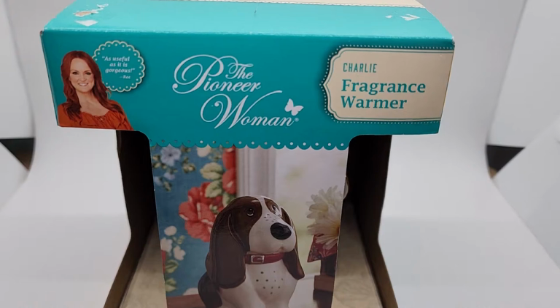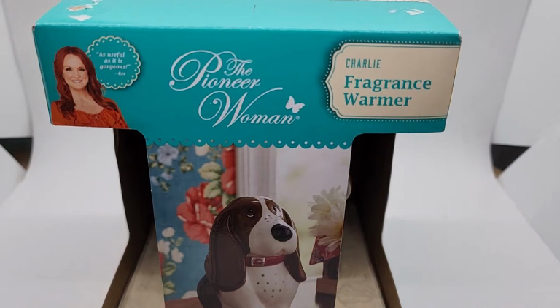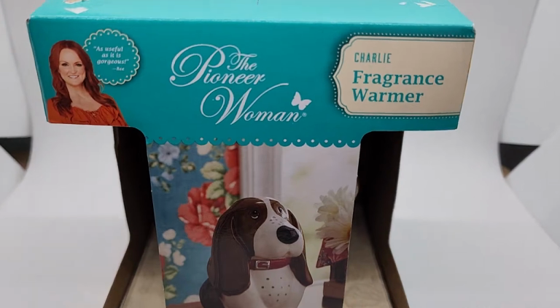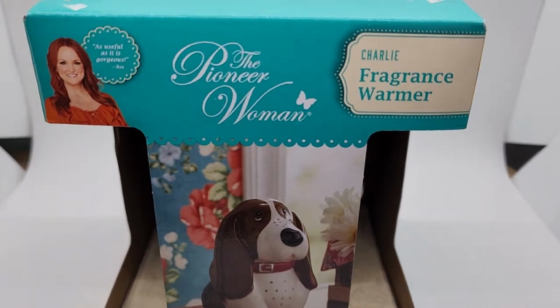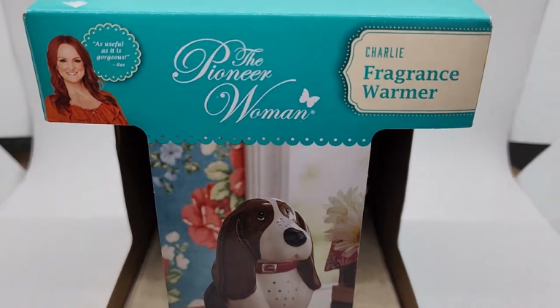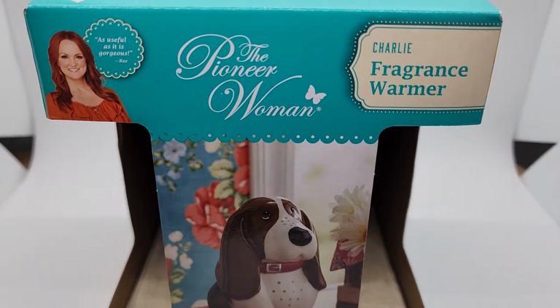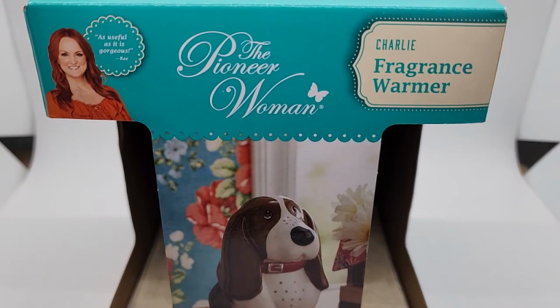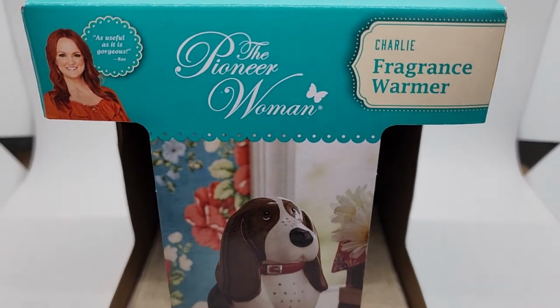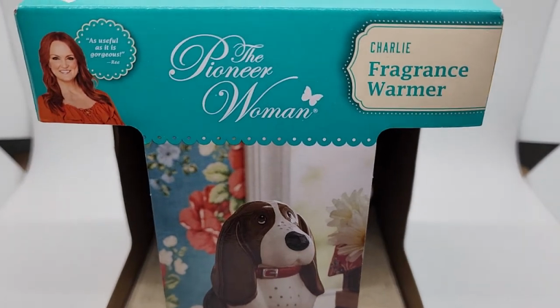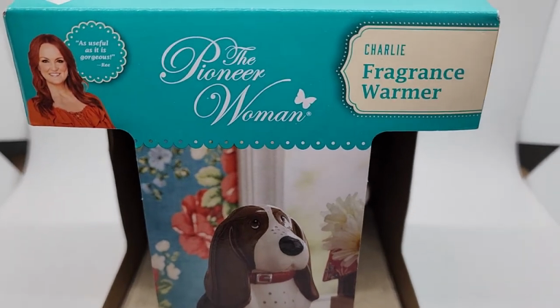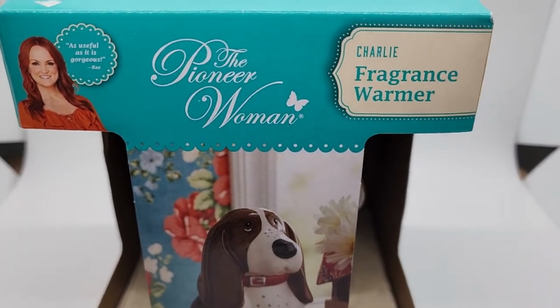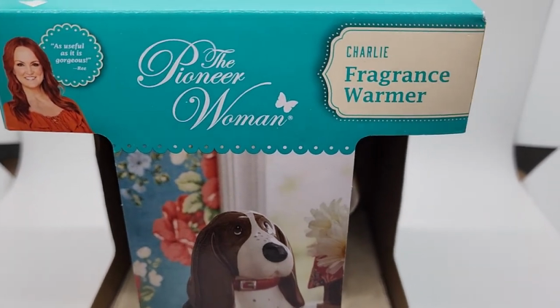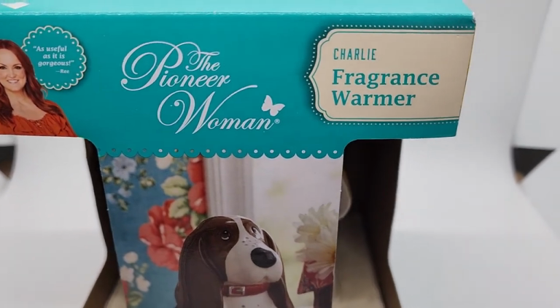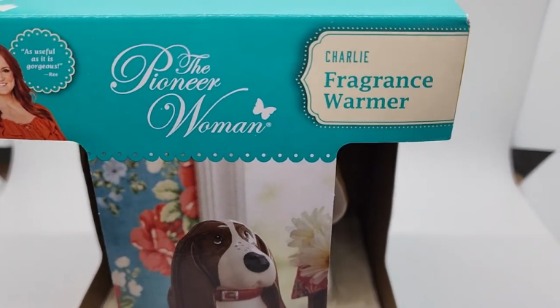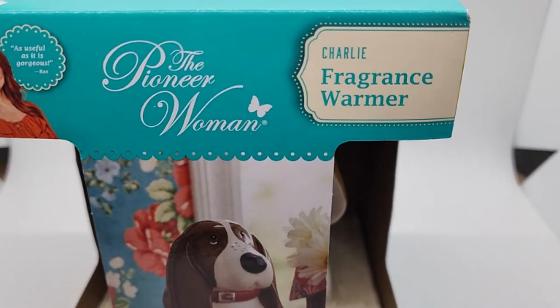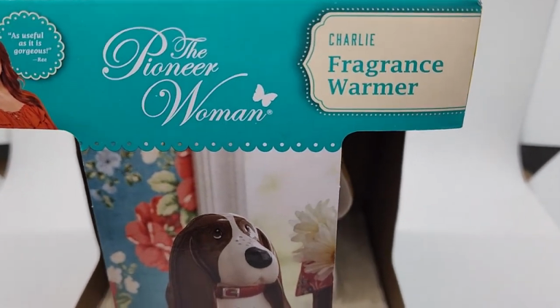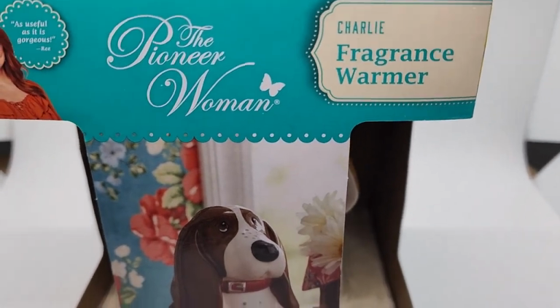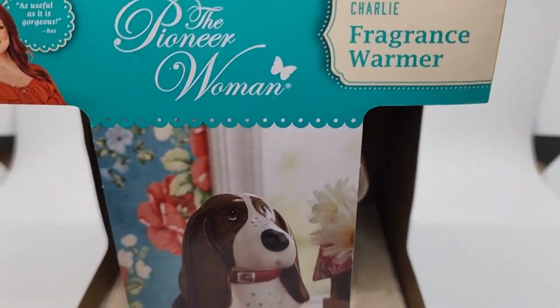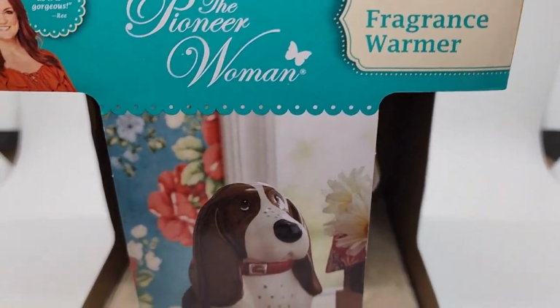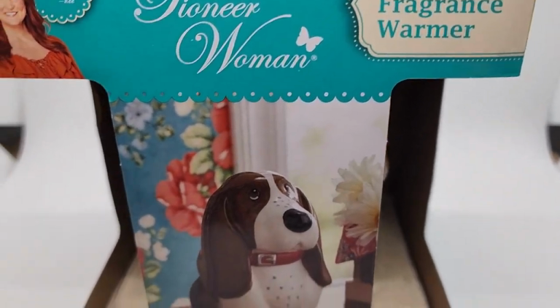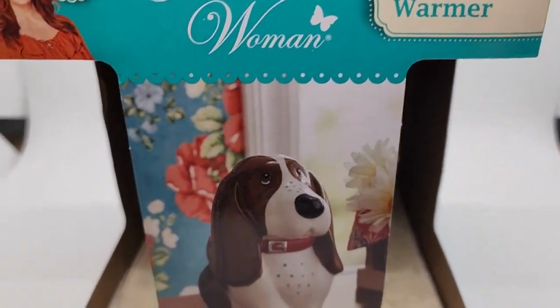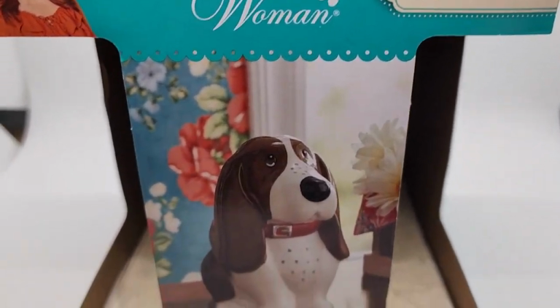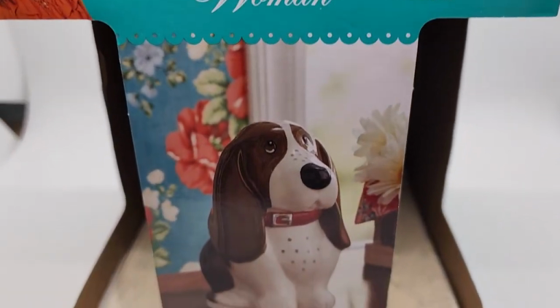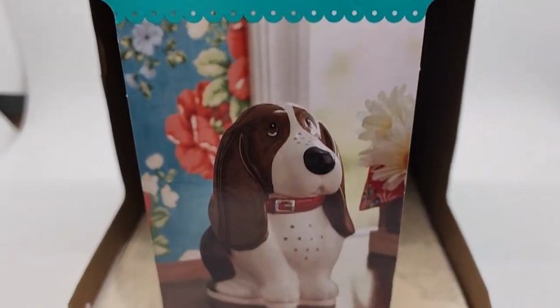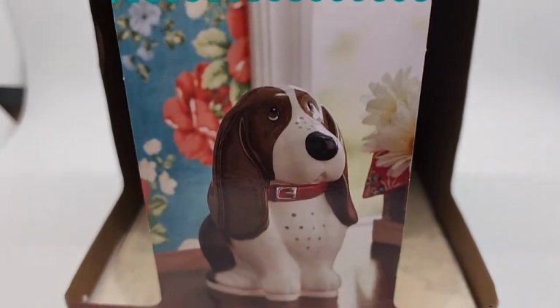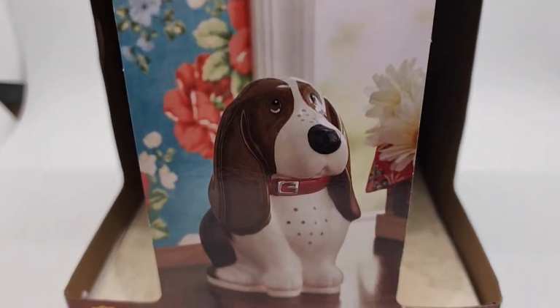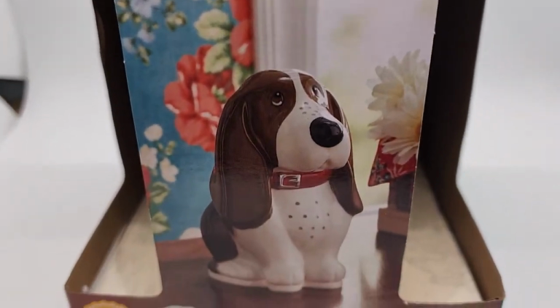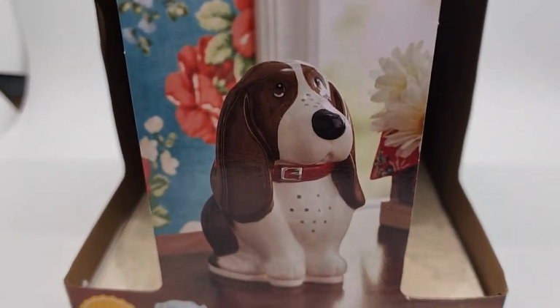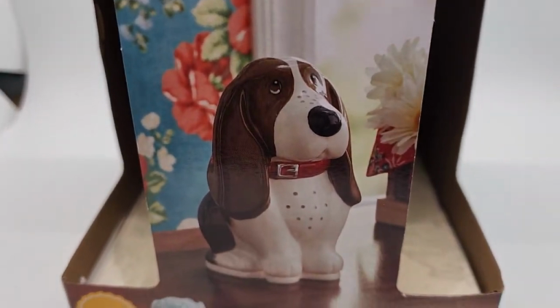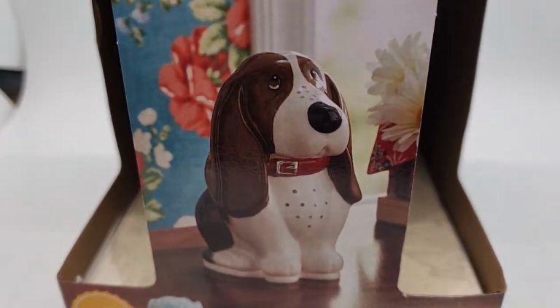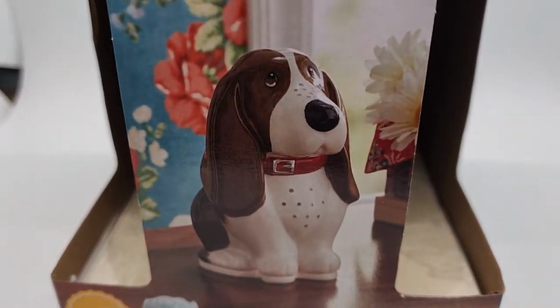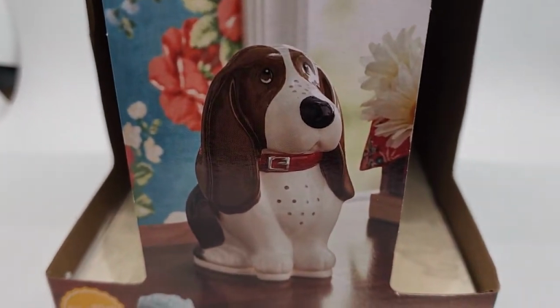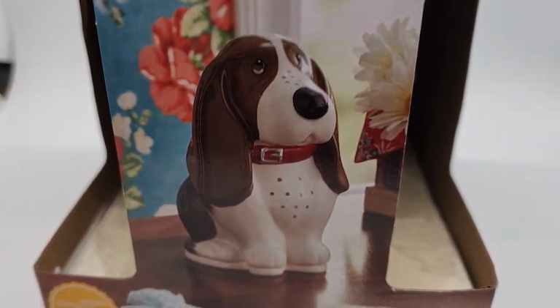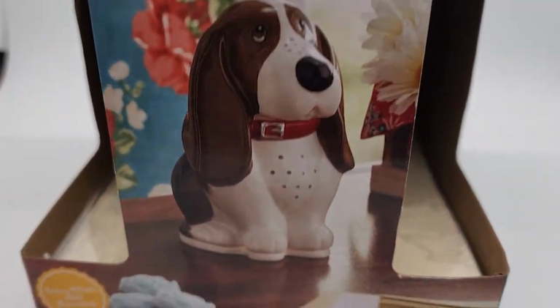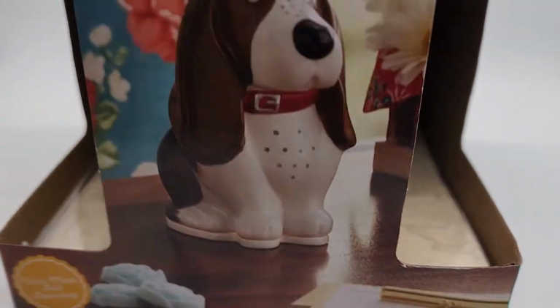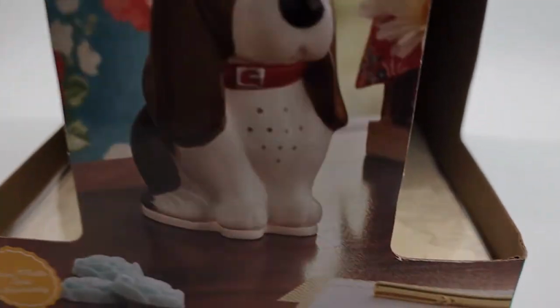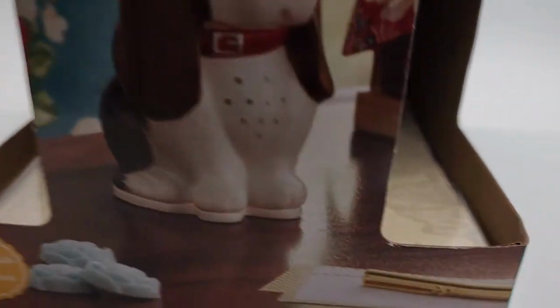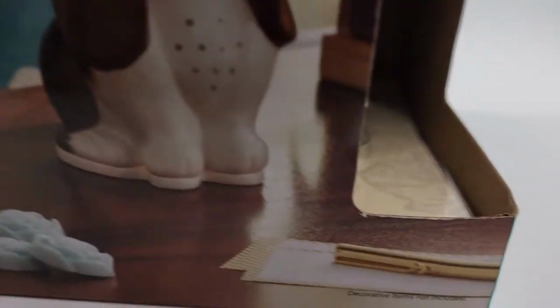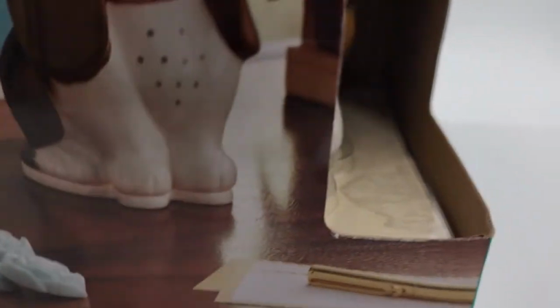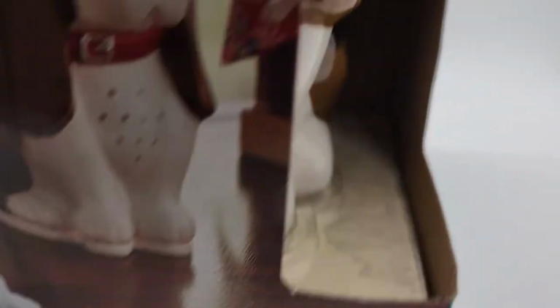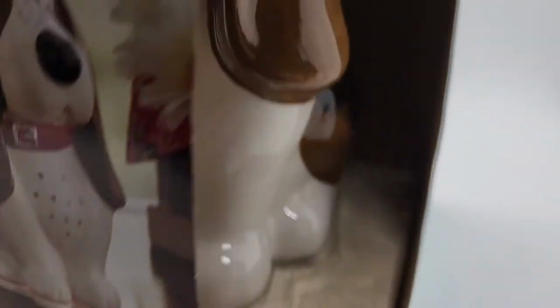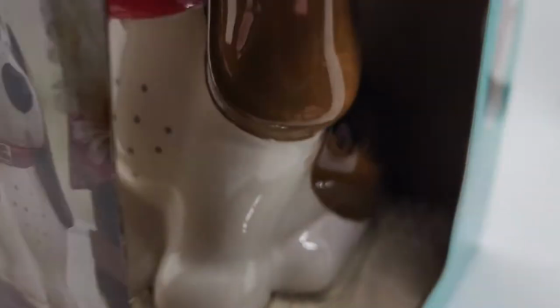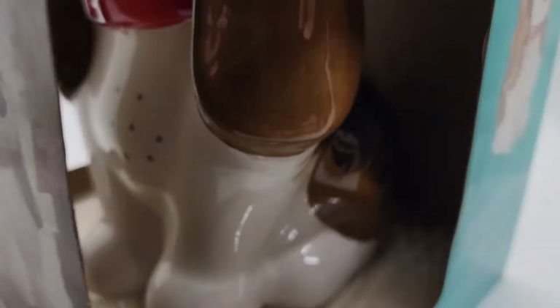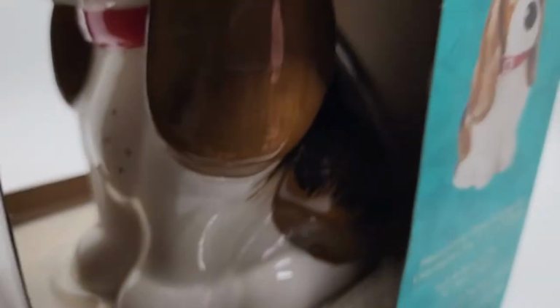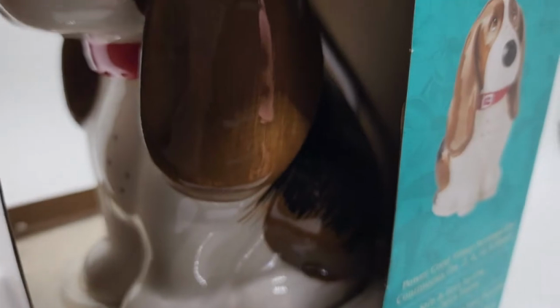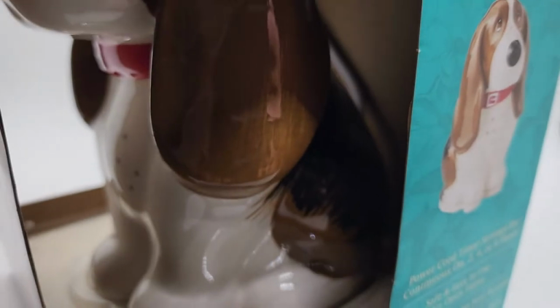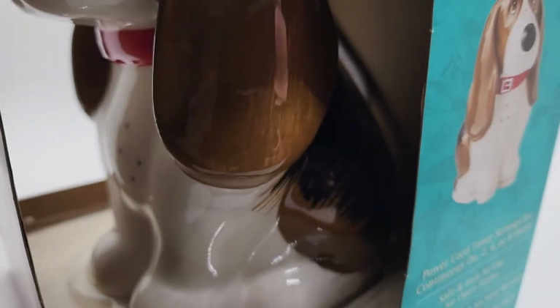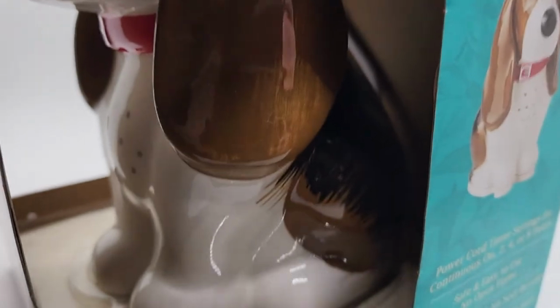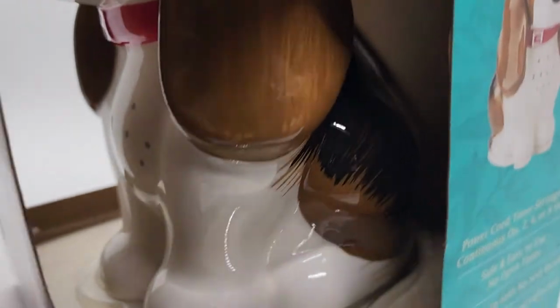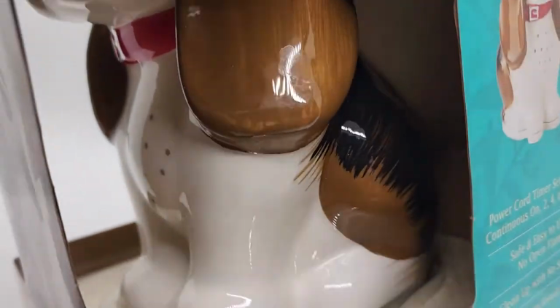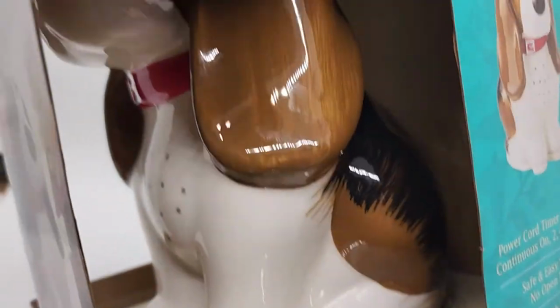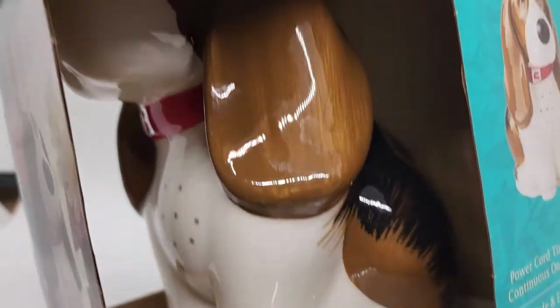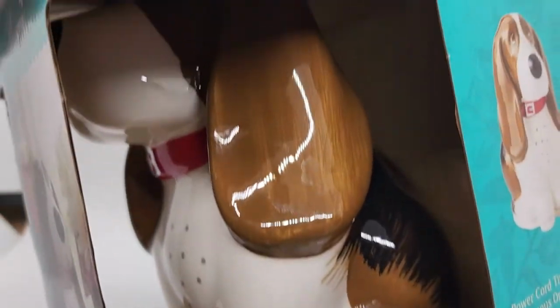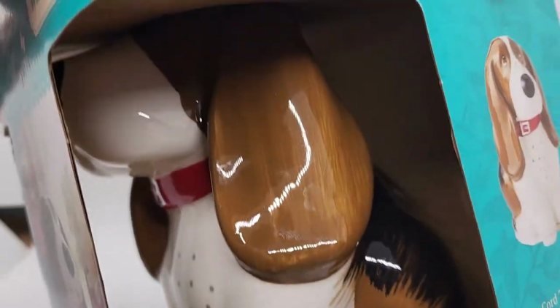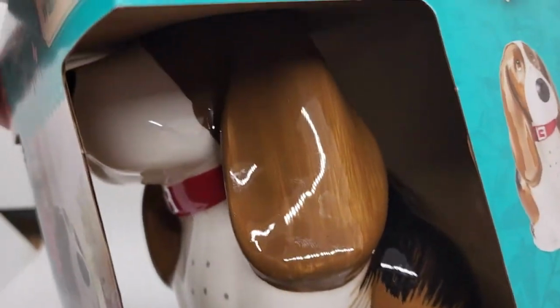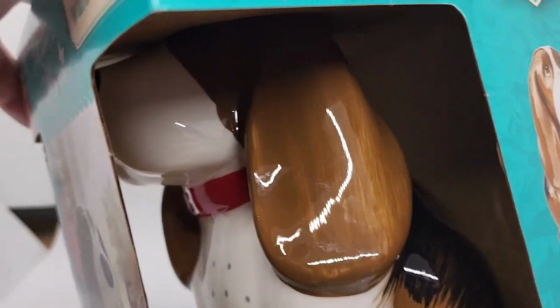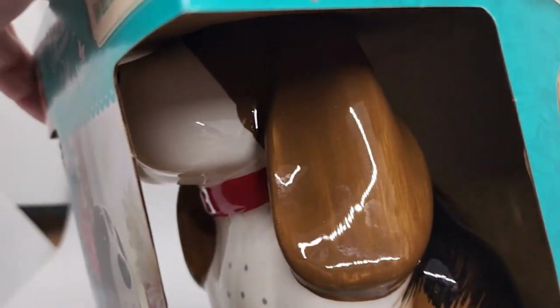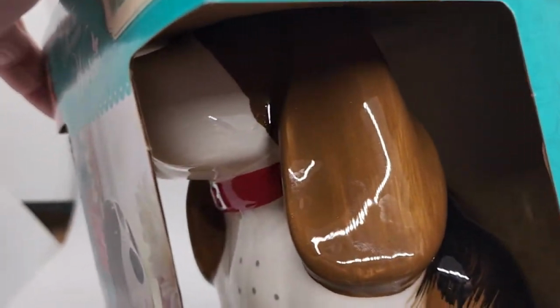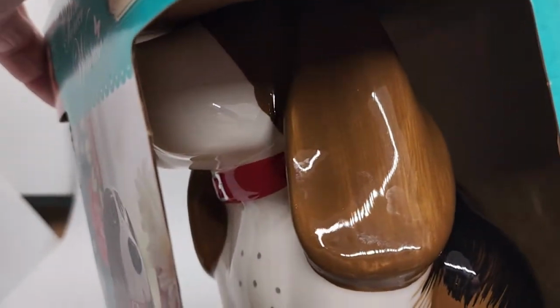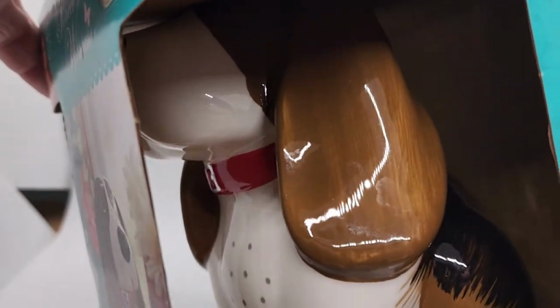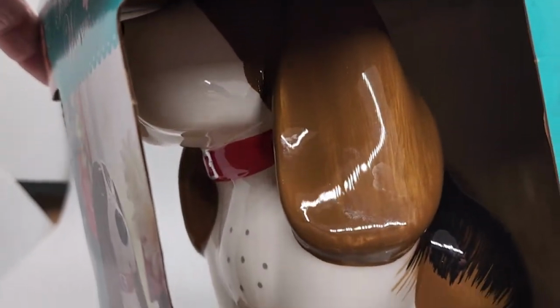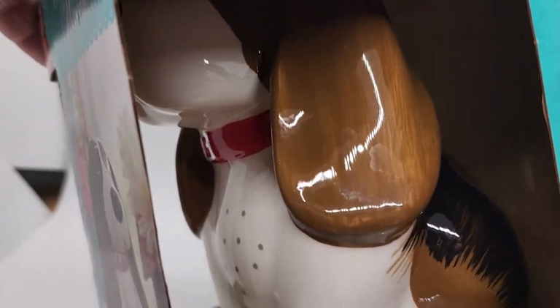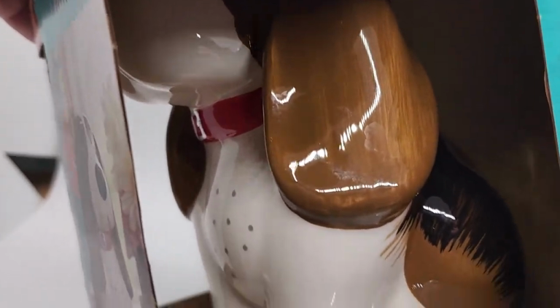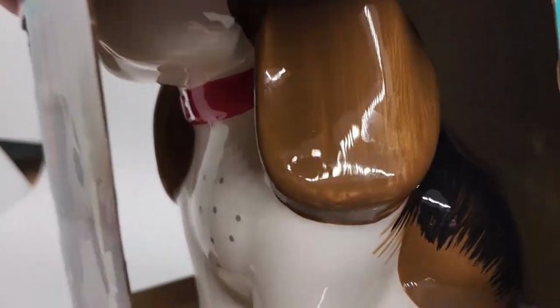It's the Pioneer Woman Charlie Fragrance Warmer. It's a cutie. Look at this guy. Look how cute.